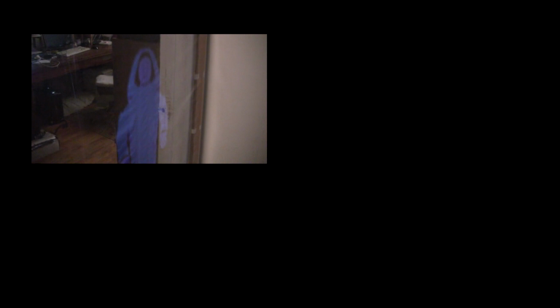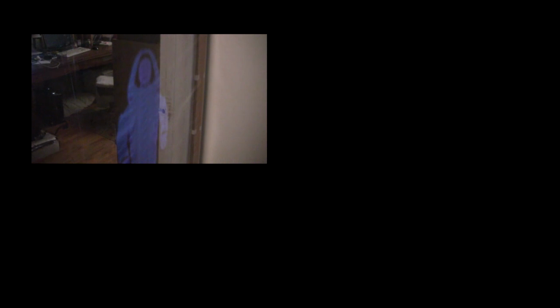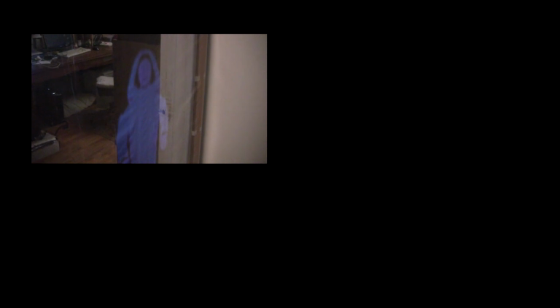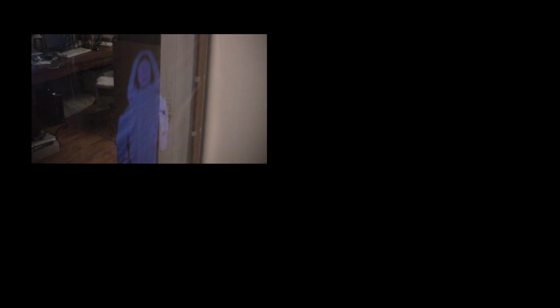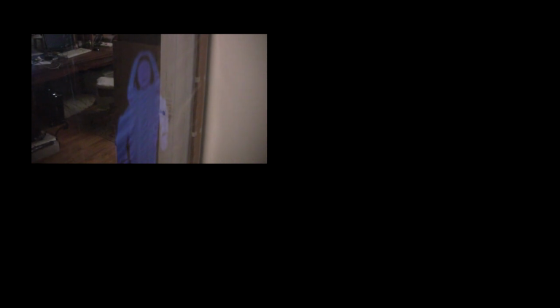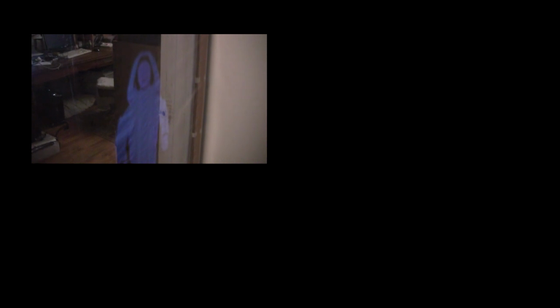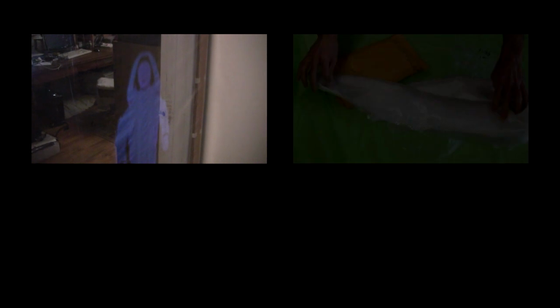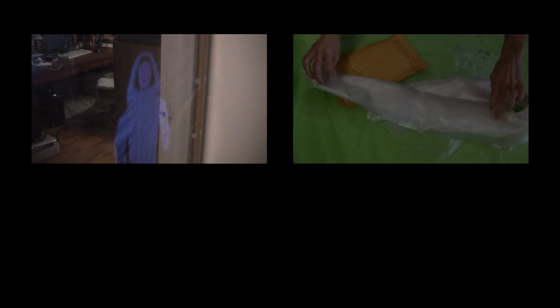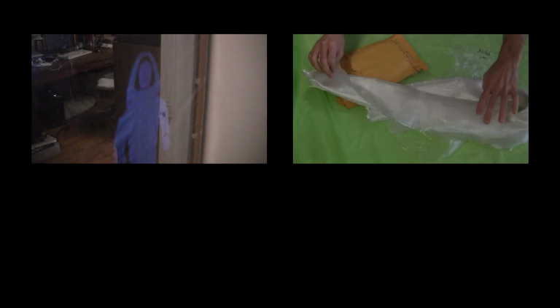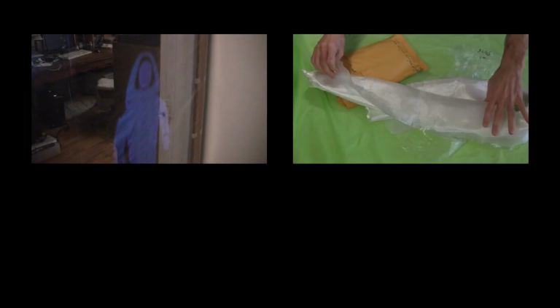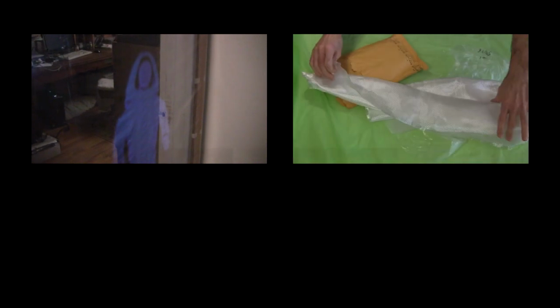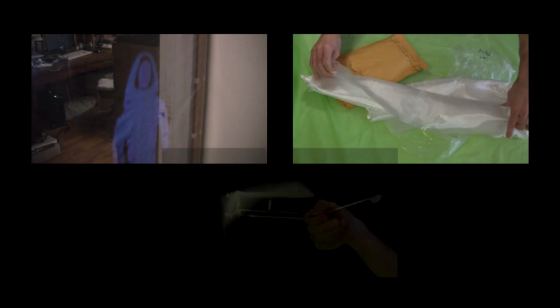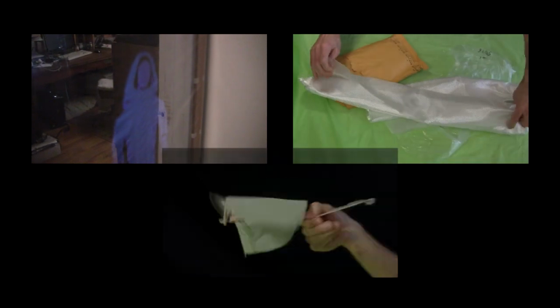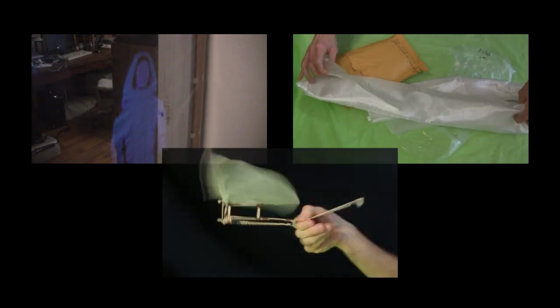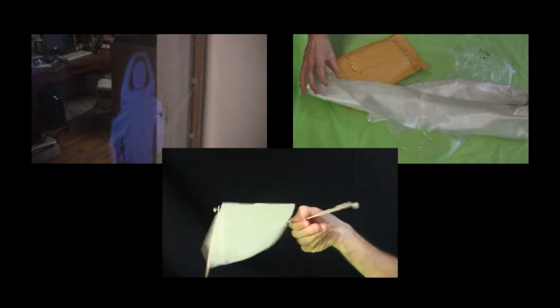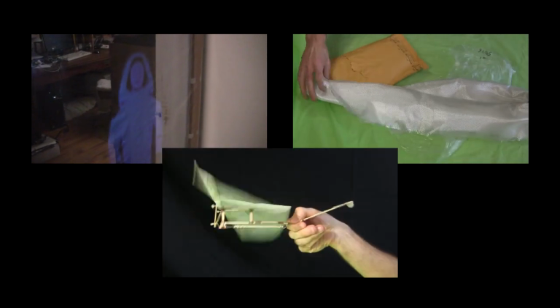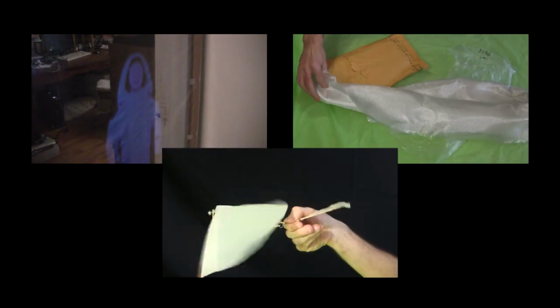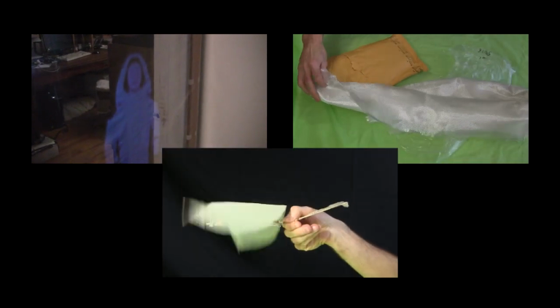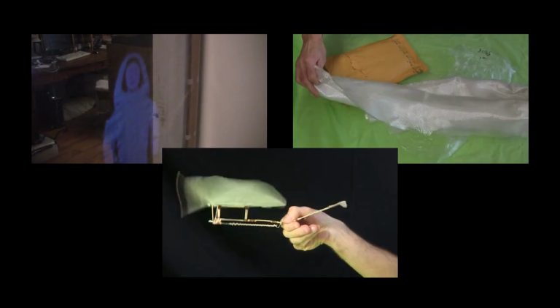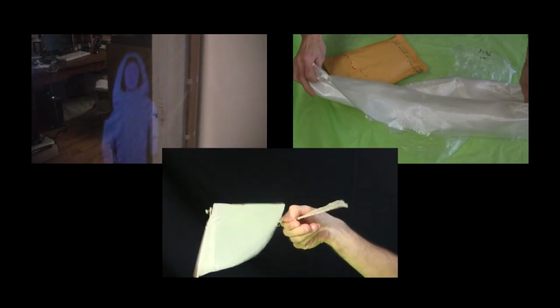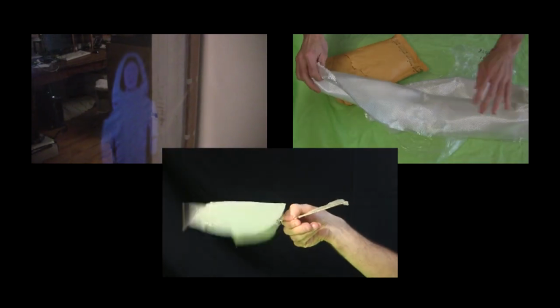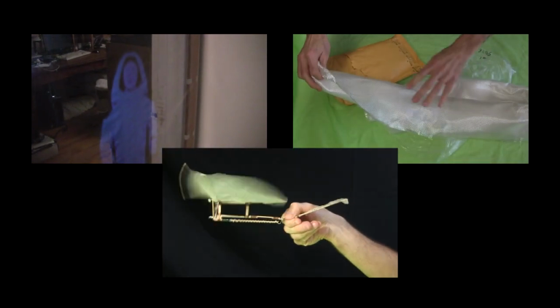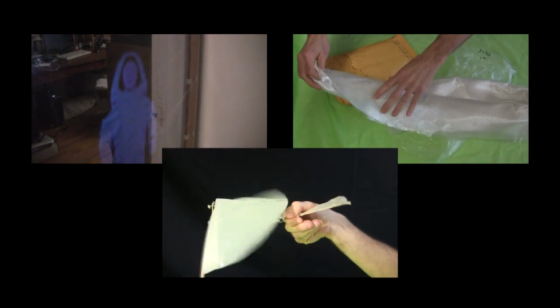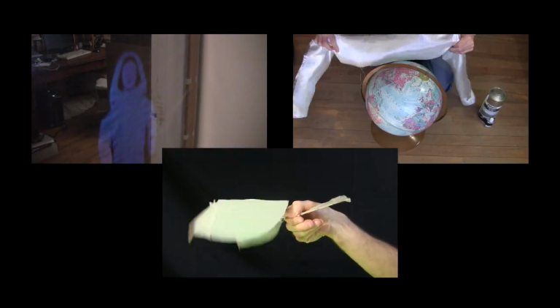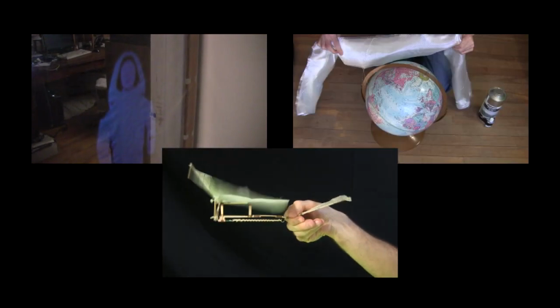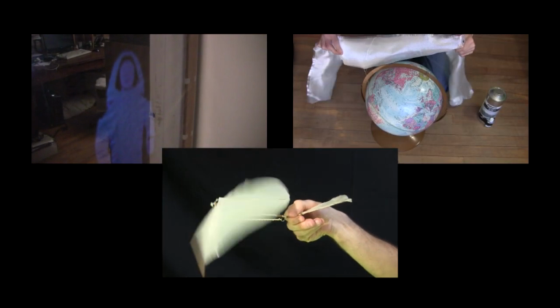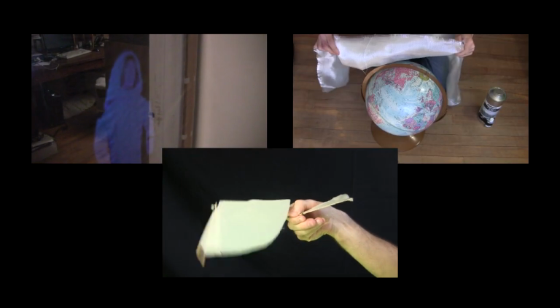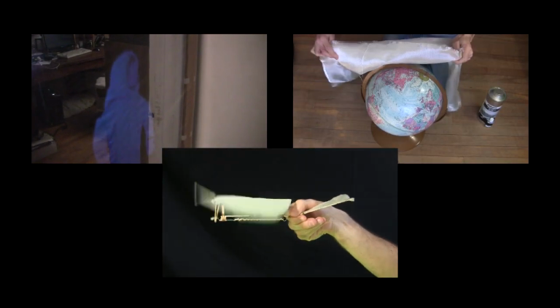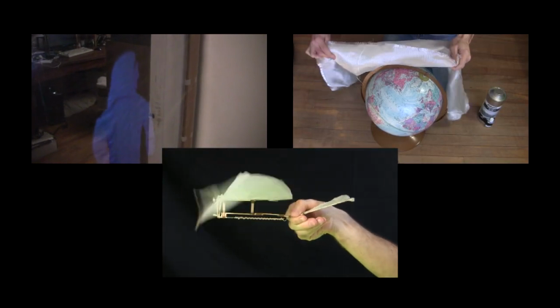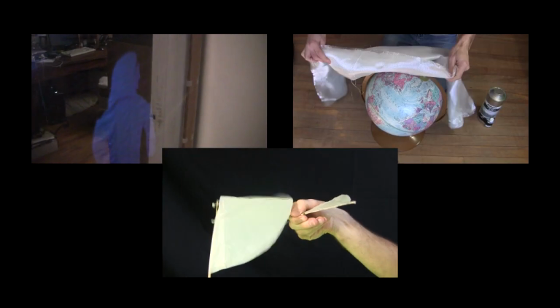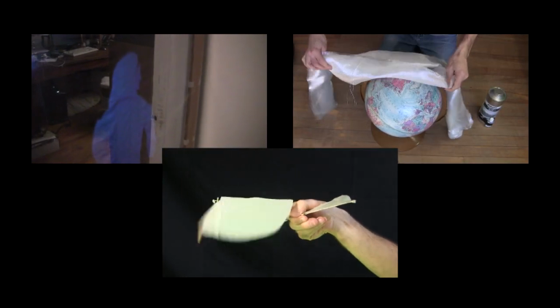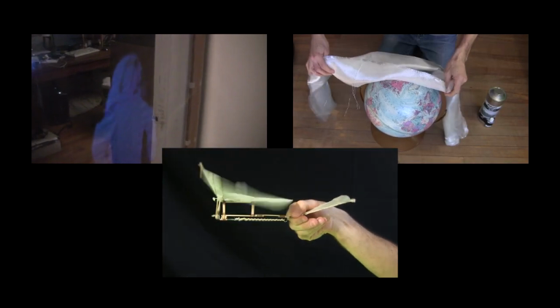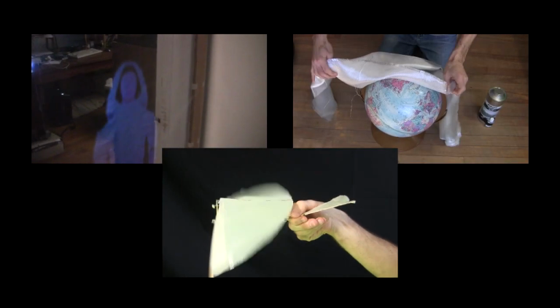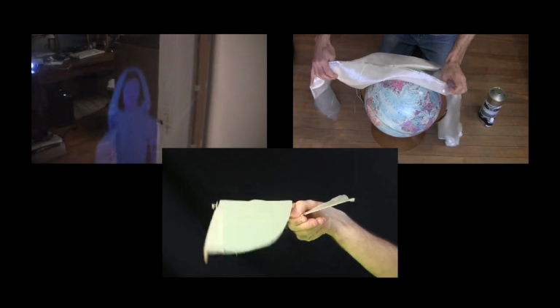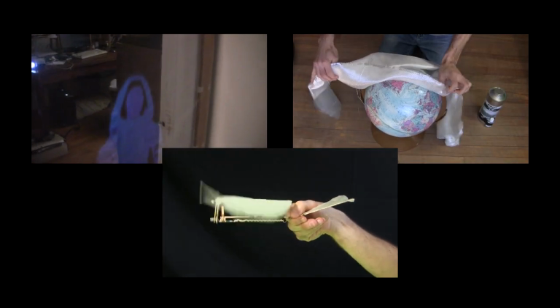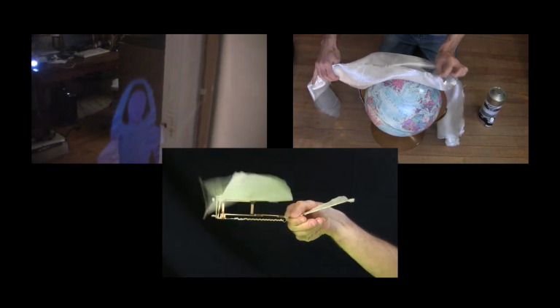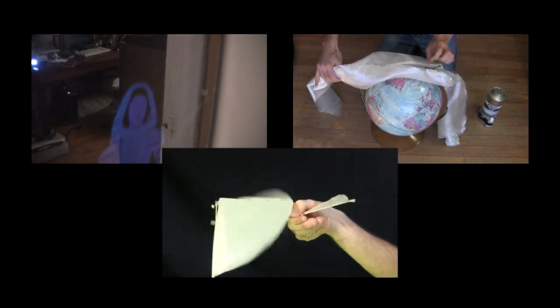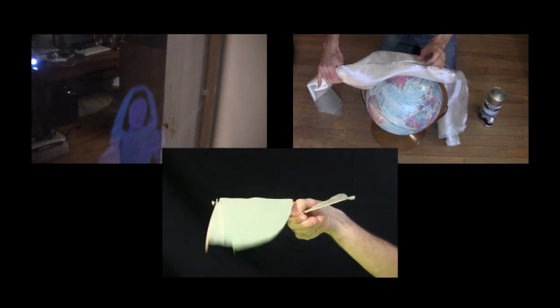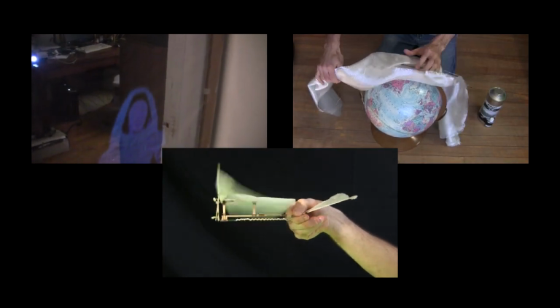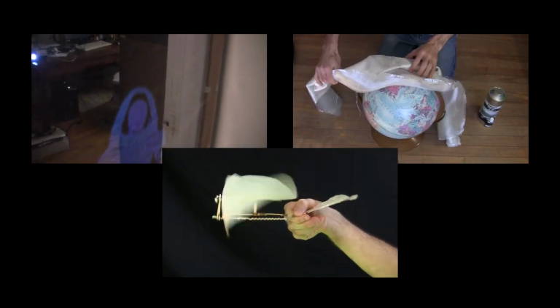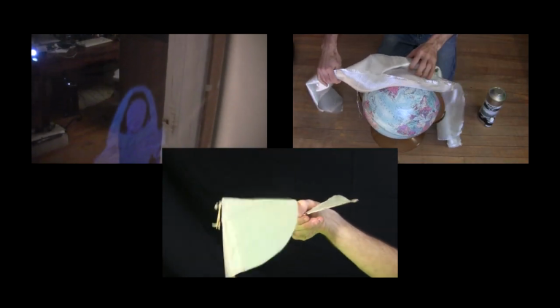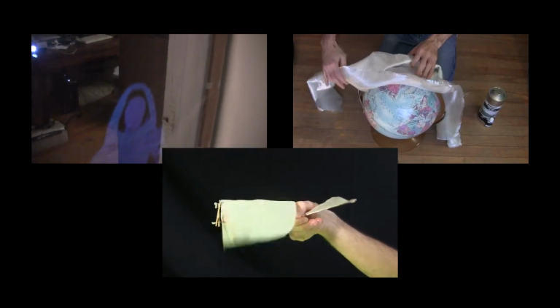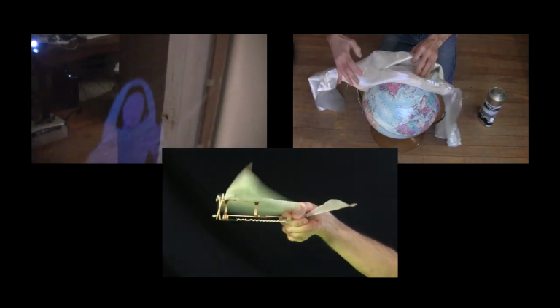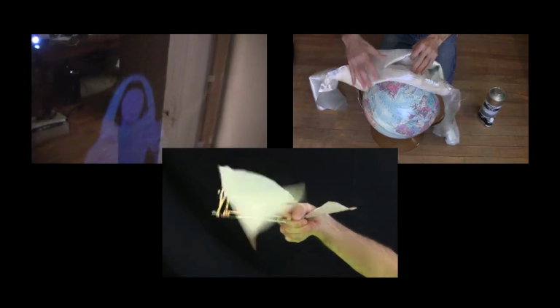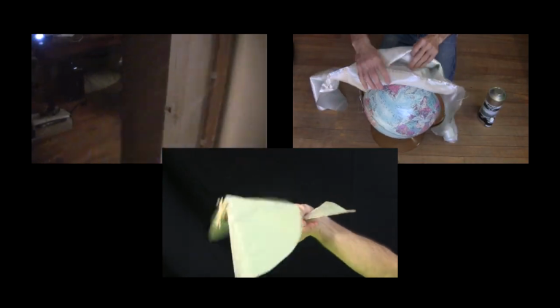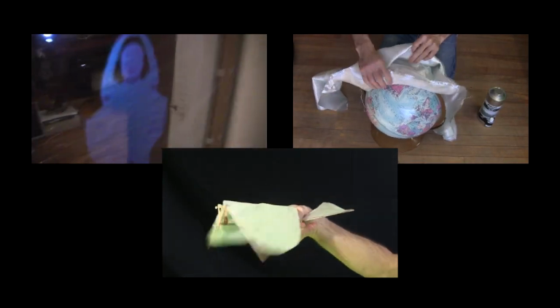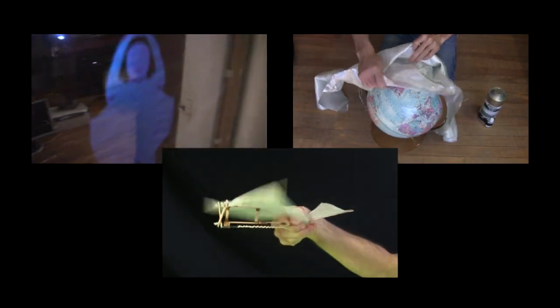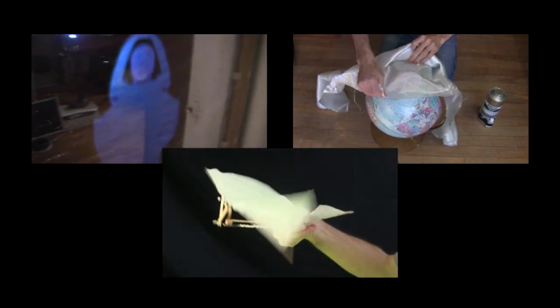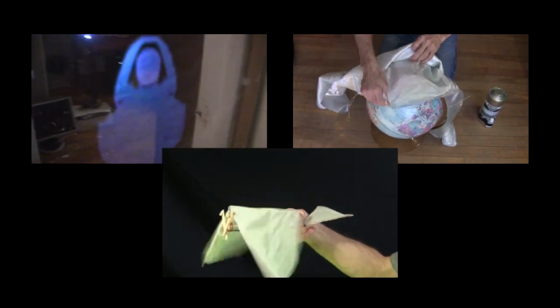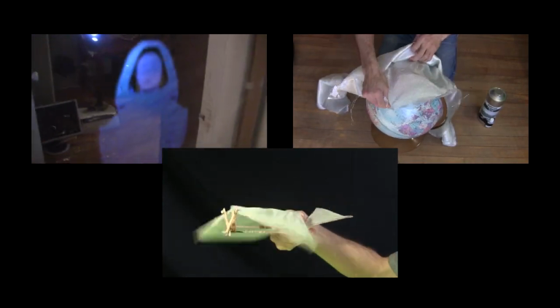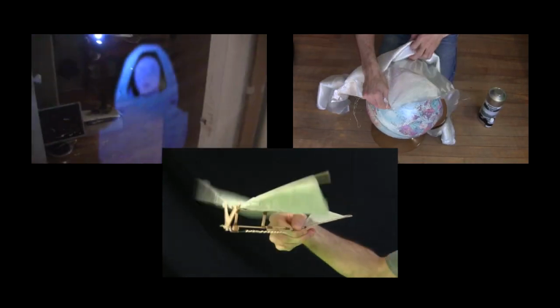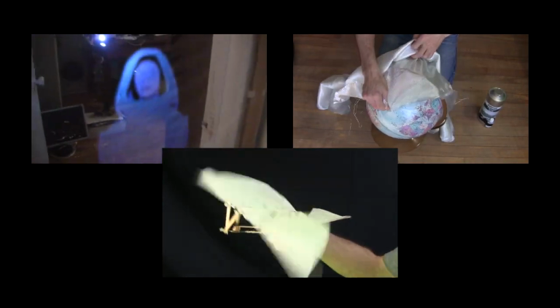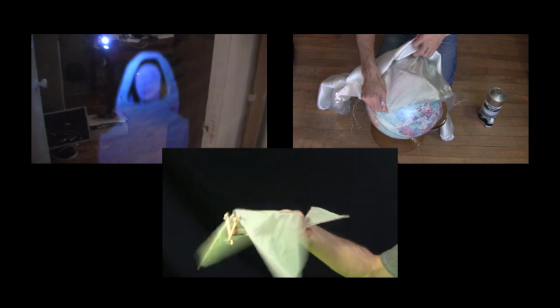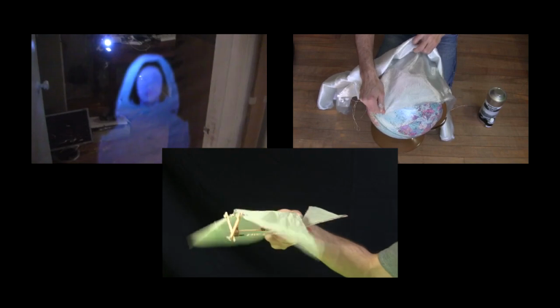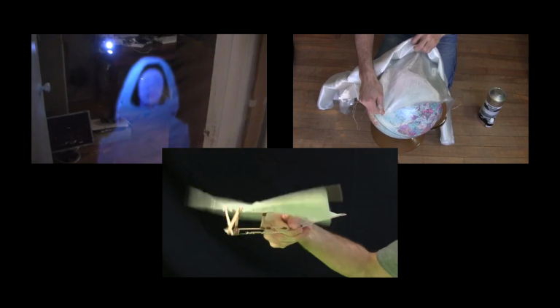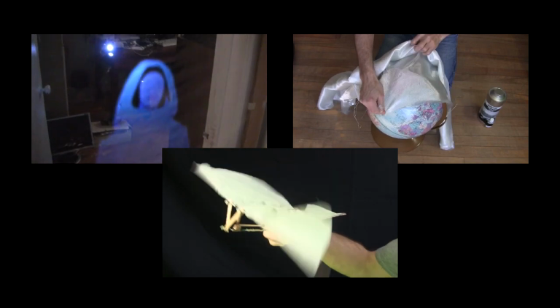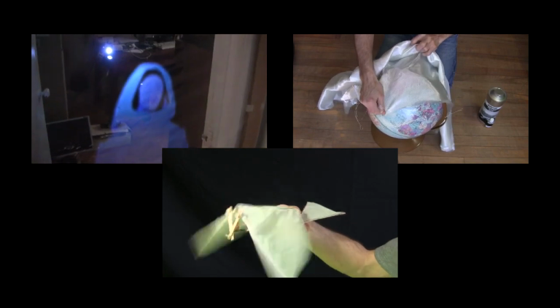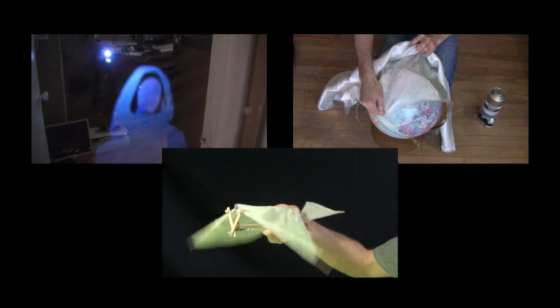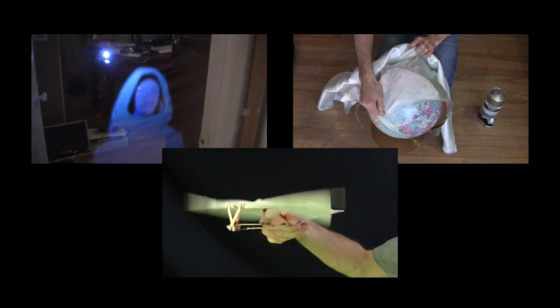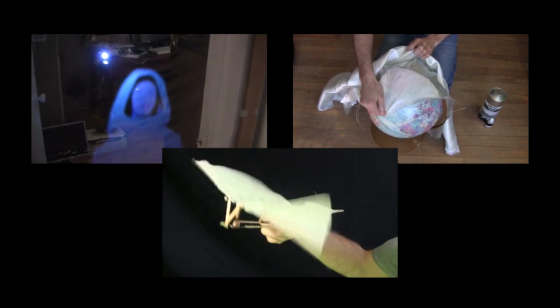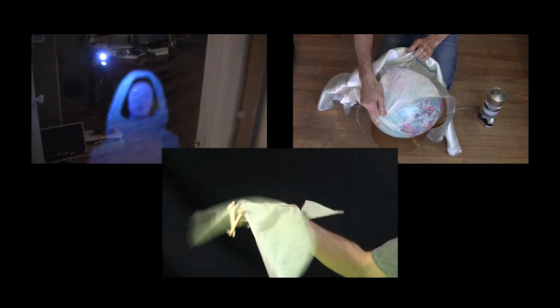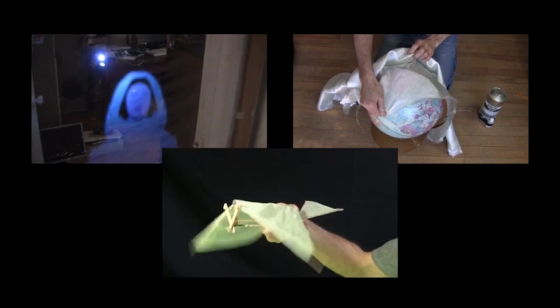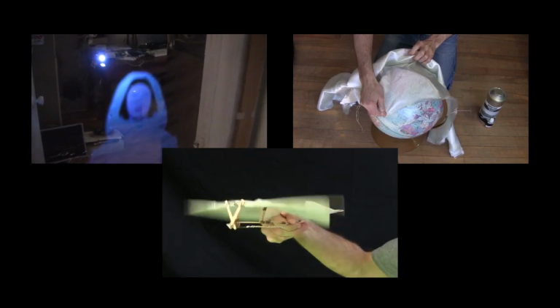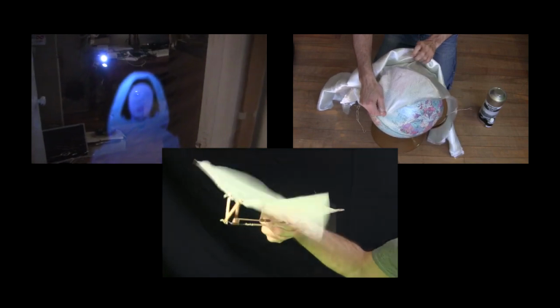Hi gang, this is a quick update of the projects I'm working on, since nothing's had enough of a completed stage yet for a full video.